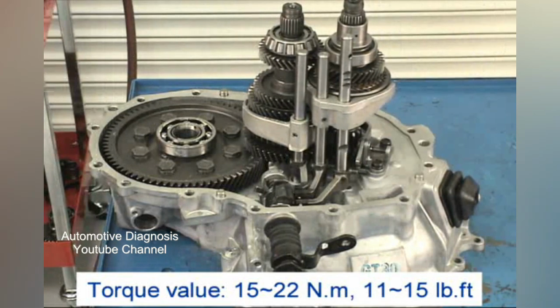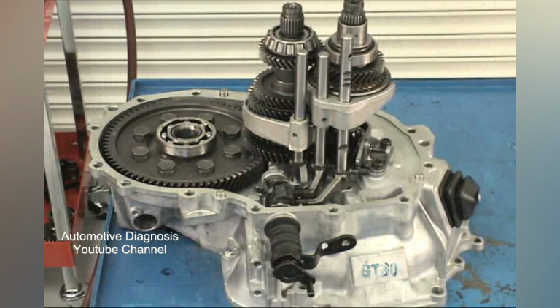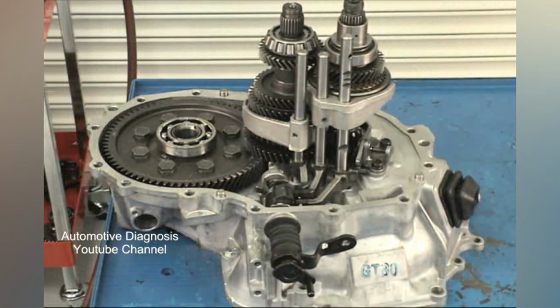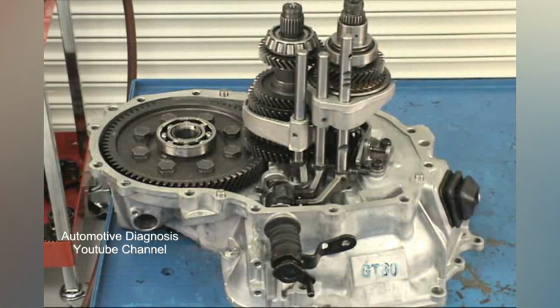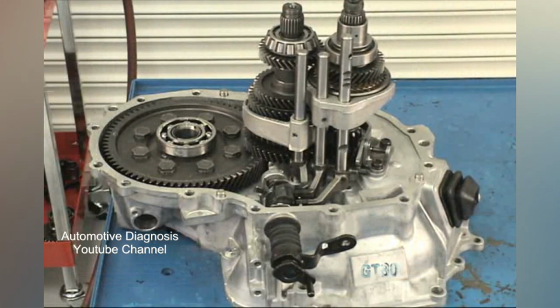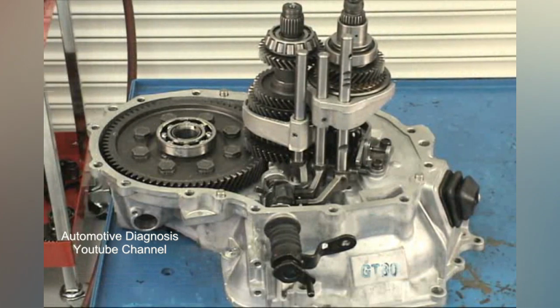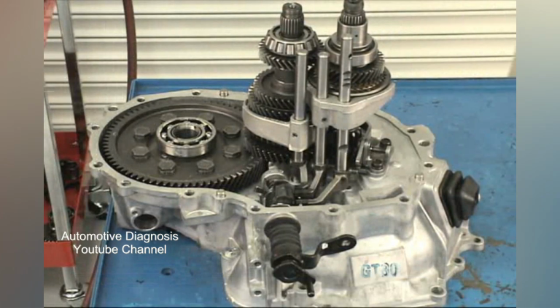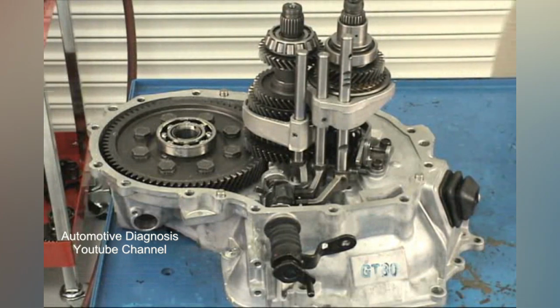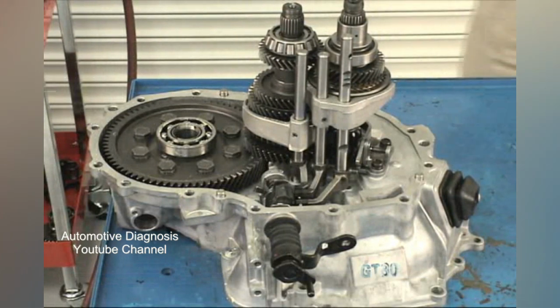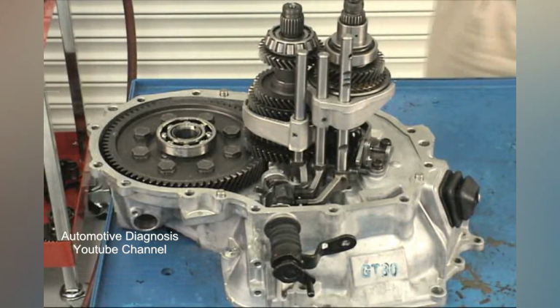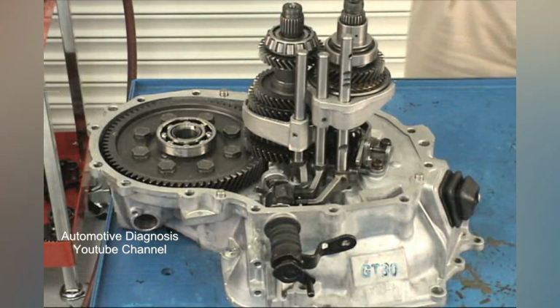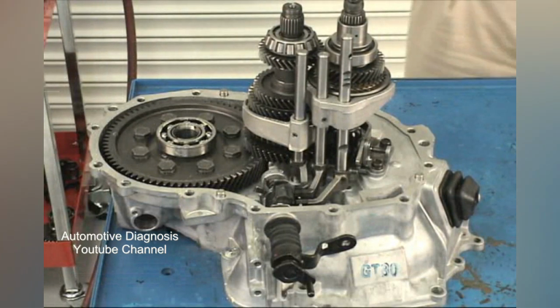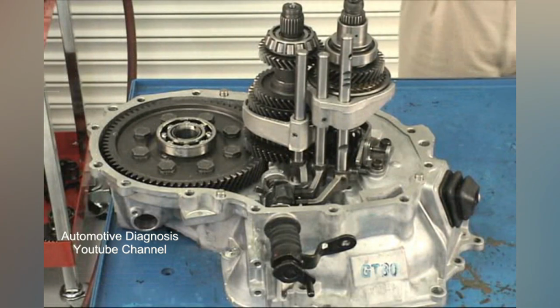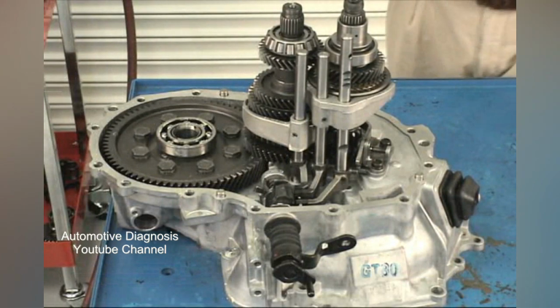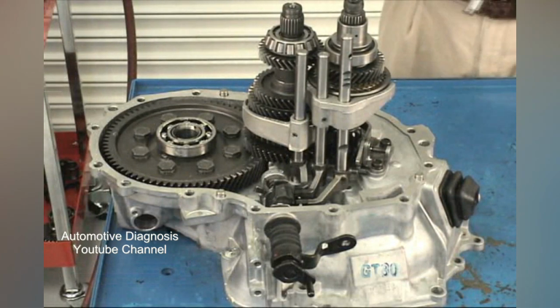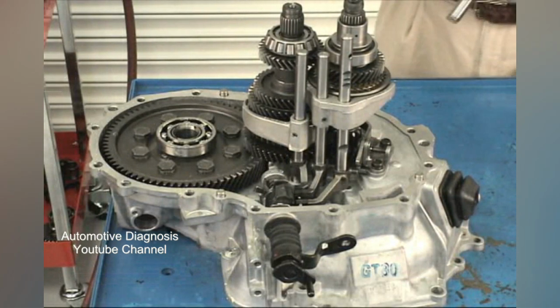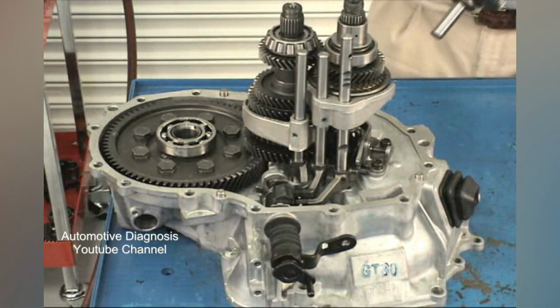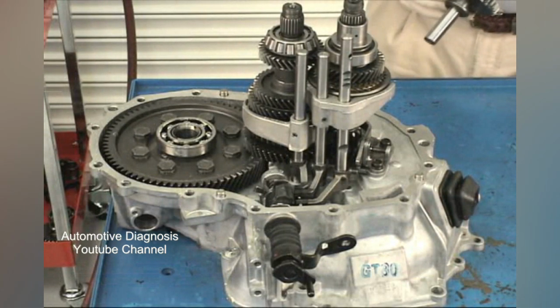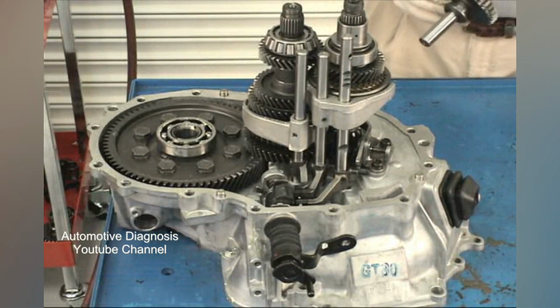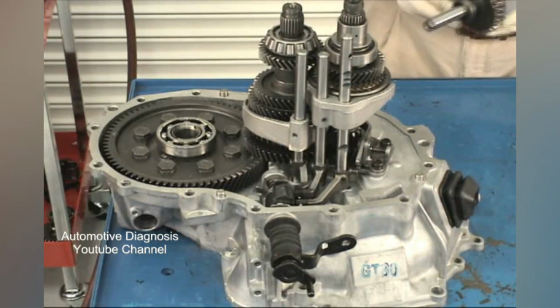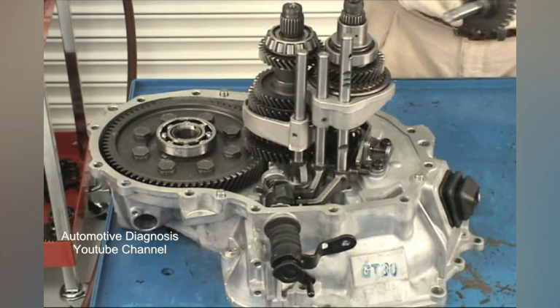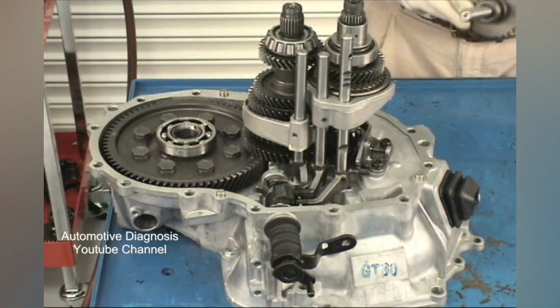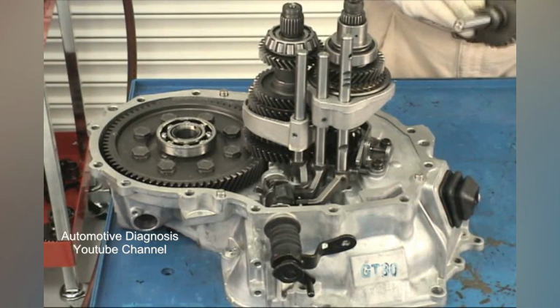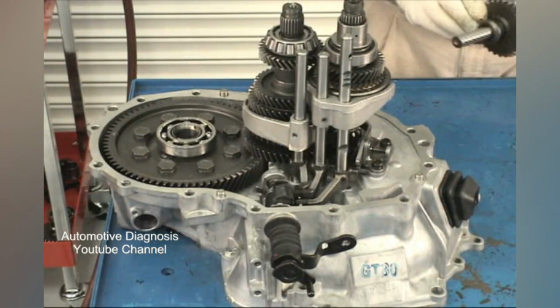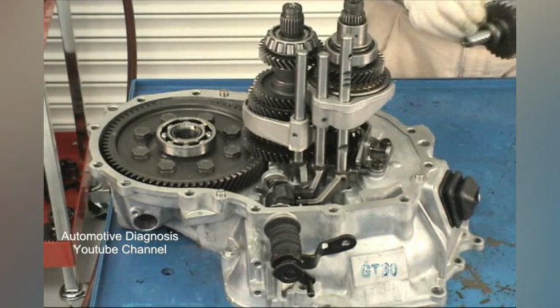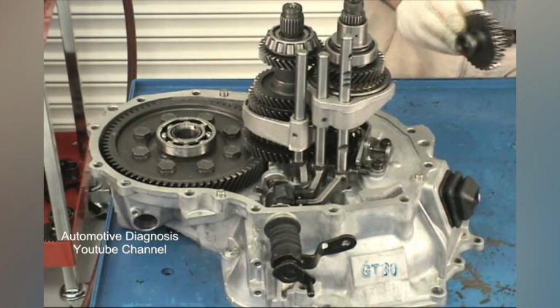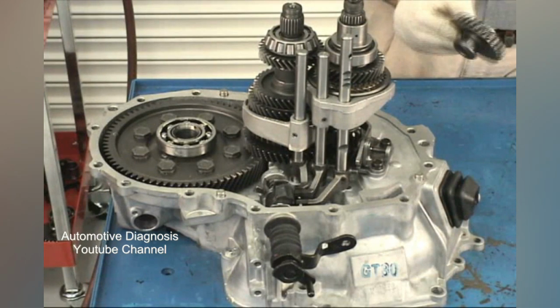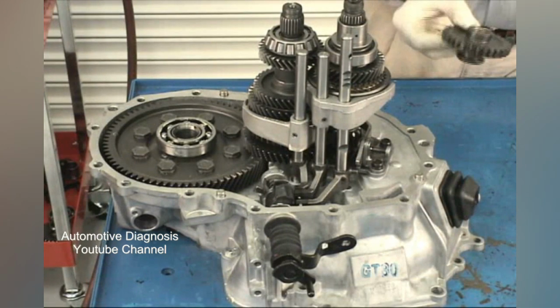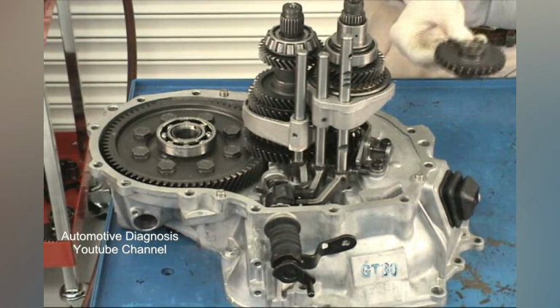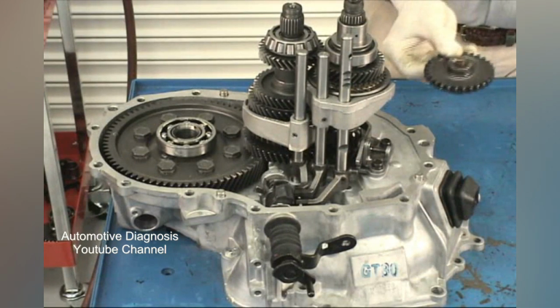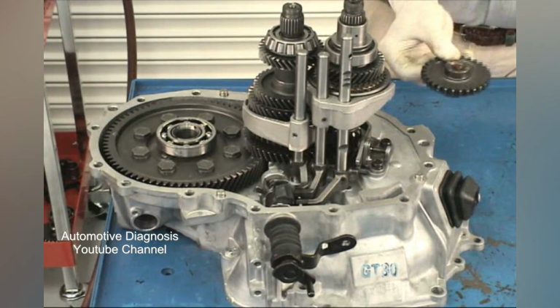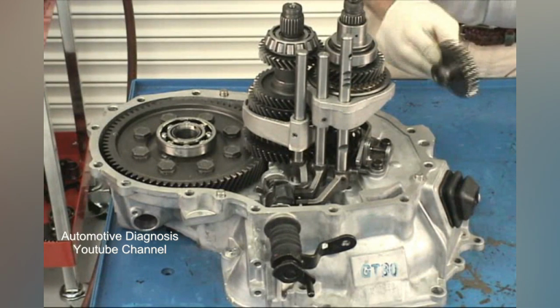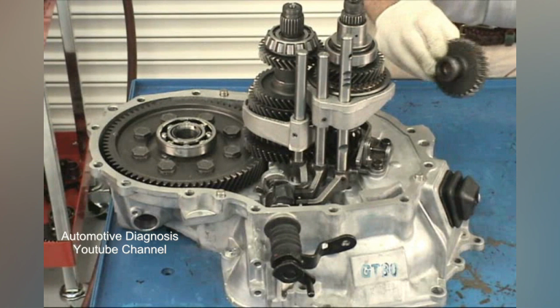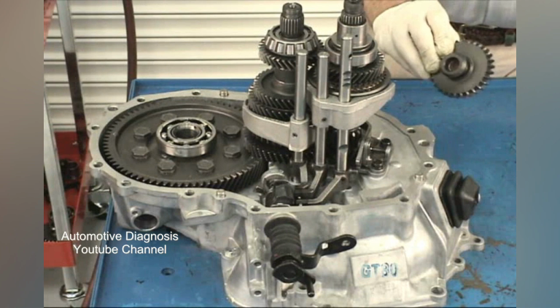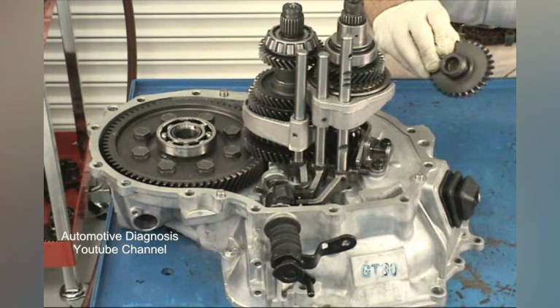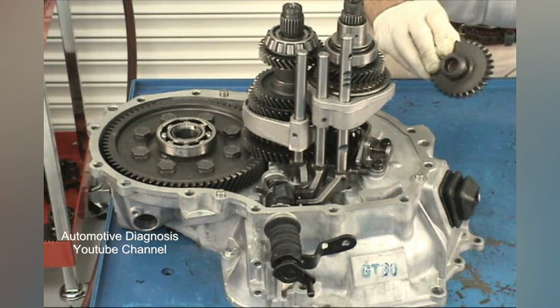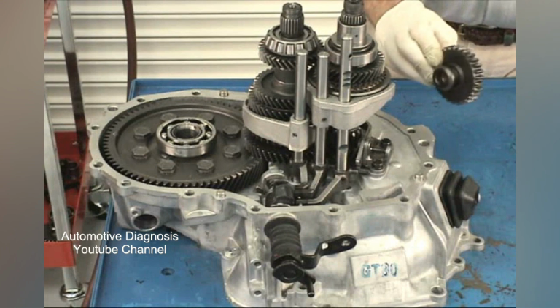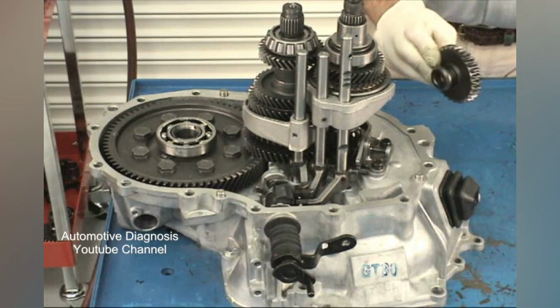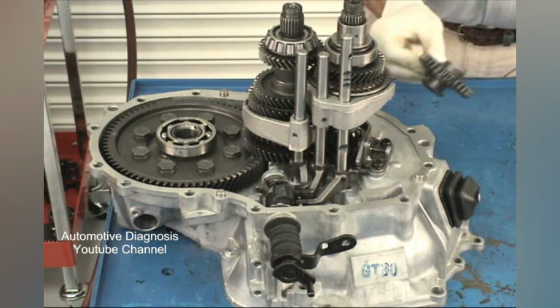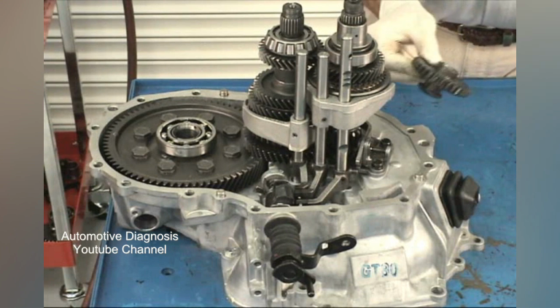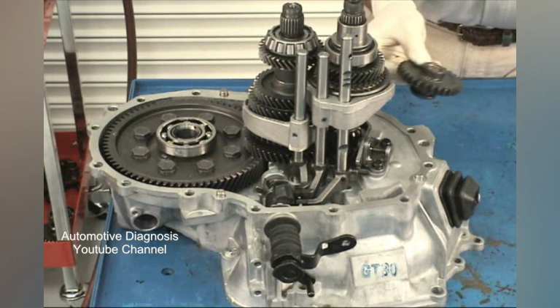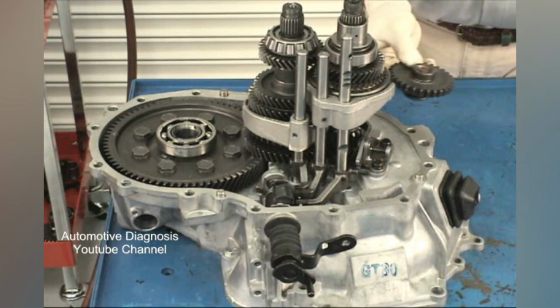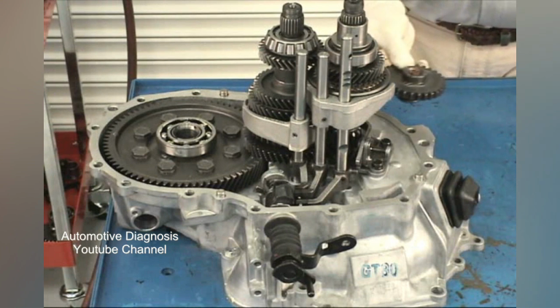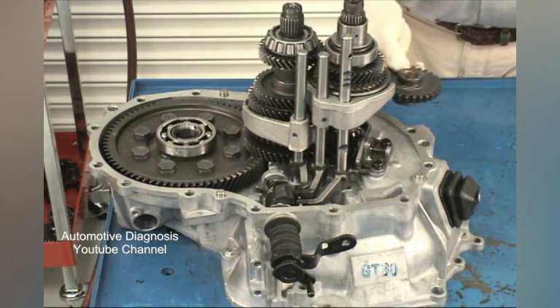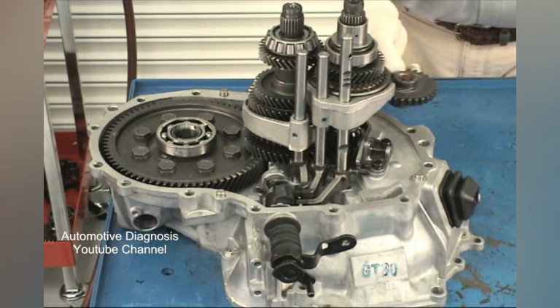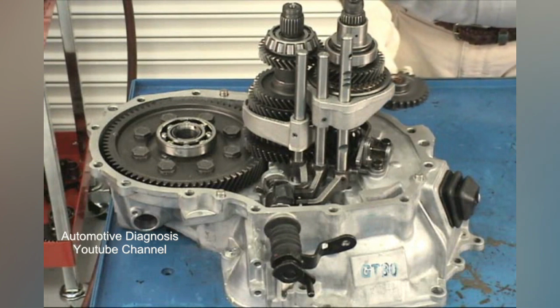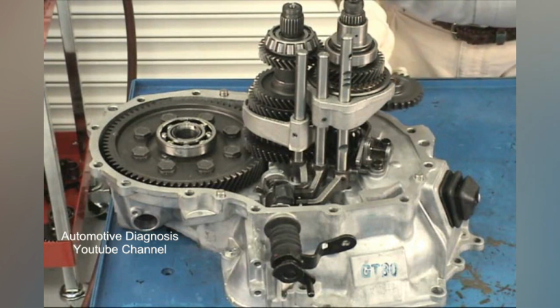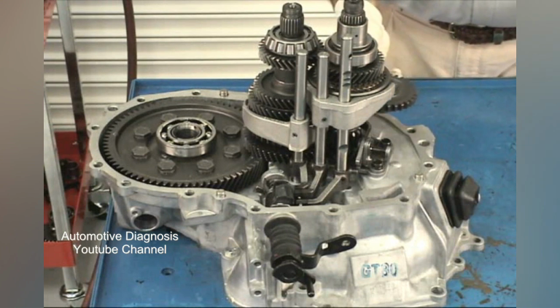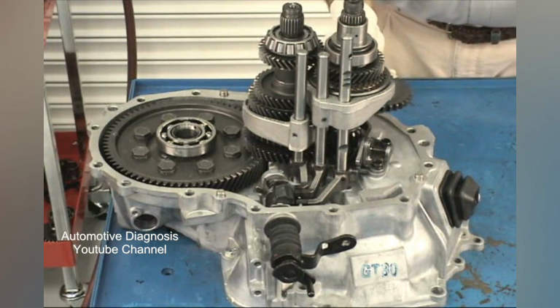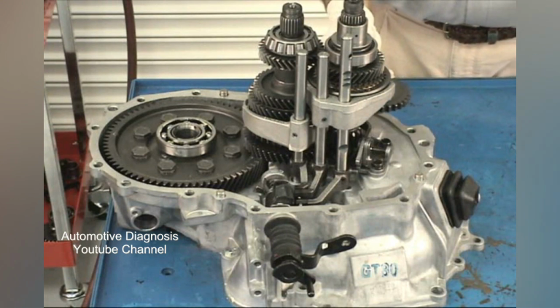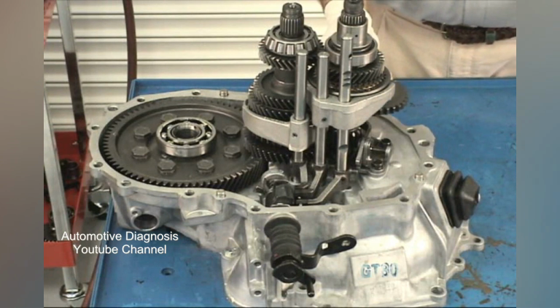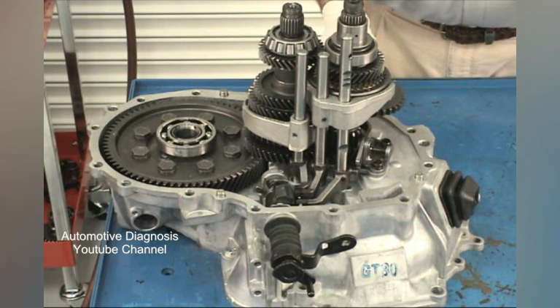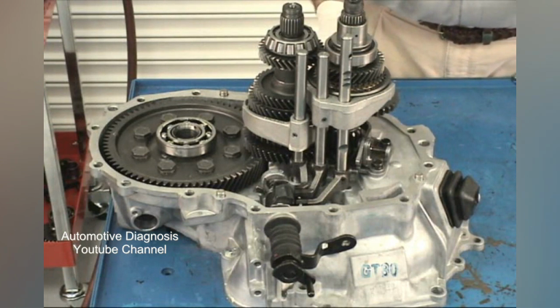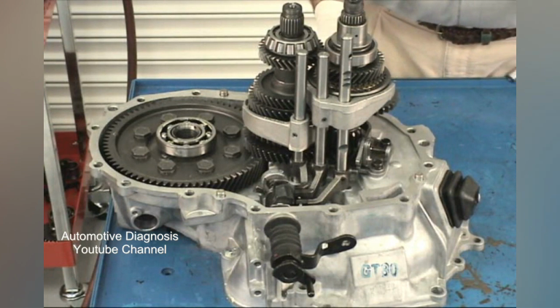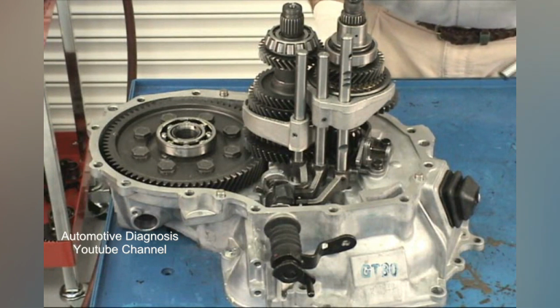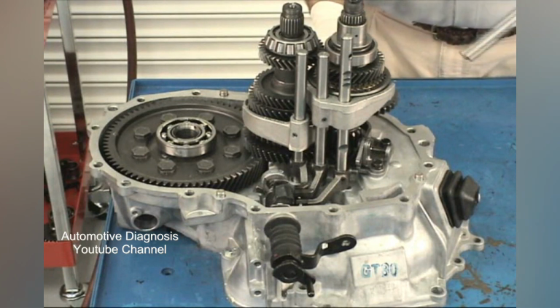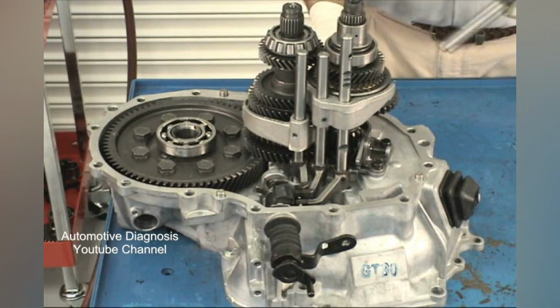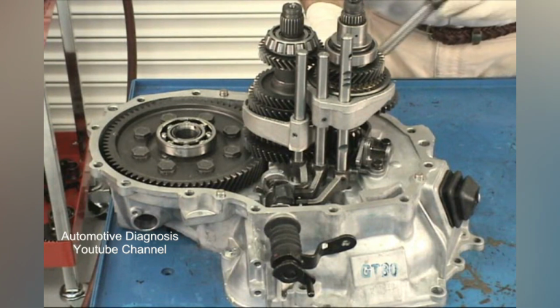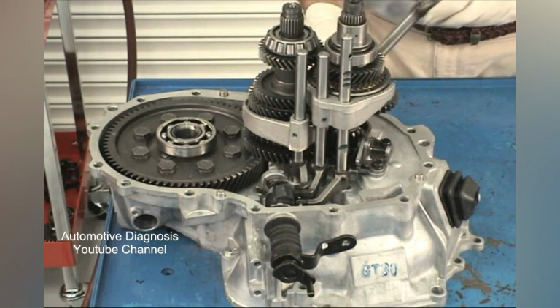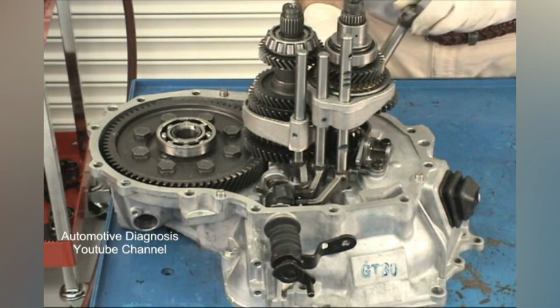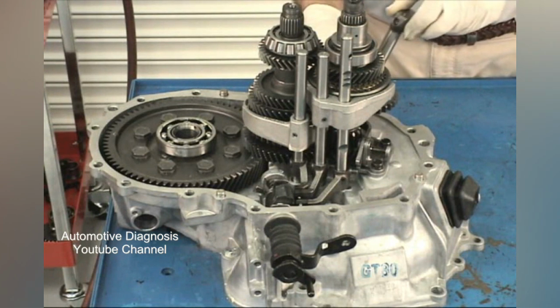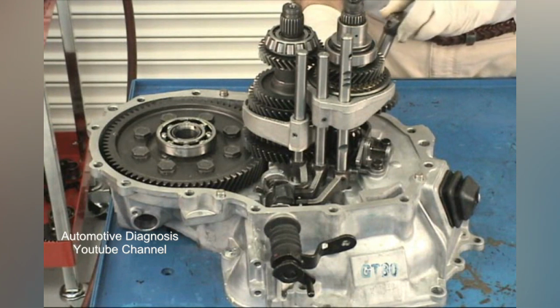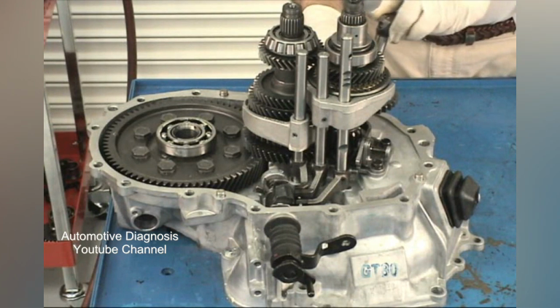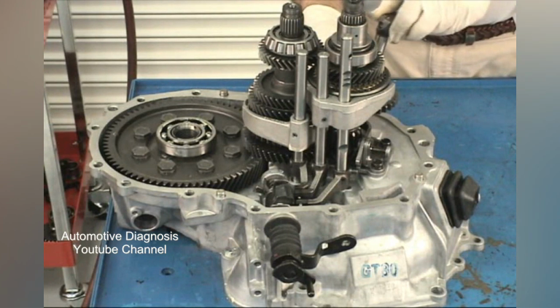Install the reverse shift fork assembly and torque the bolts to 11 to 15 foot-pounds. Install the reverse idler gear with the shift fork groove facing down. Slide the shaft down through the gear and into the clutch housing.